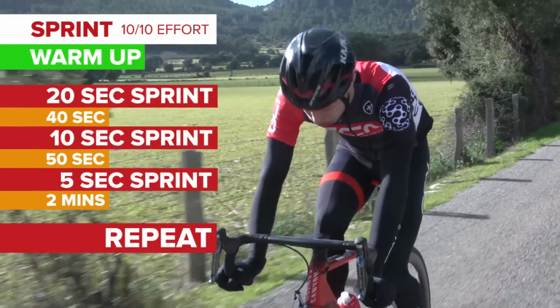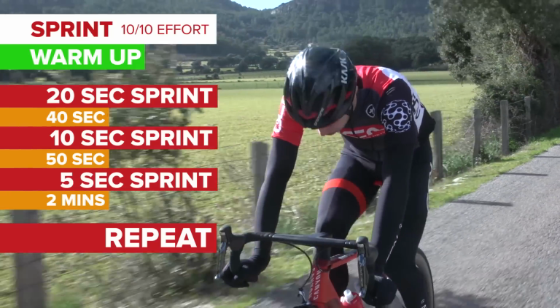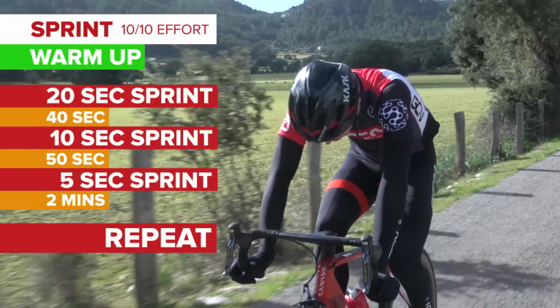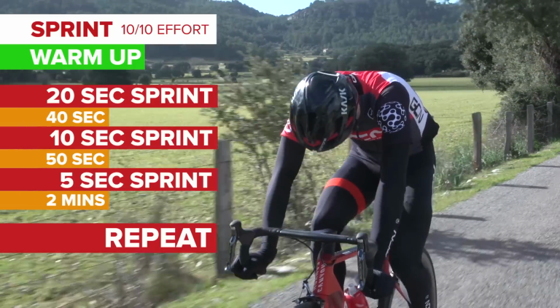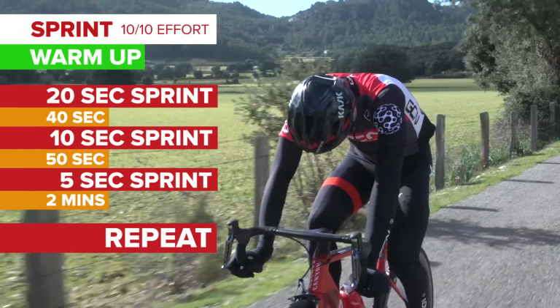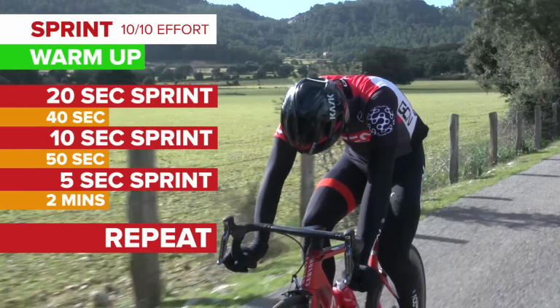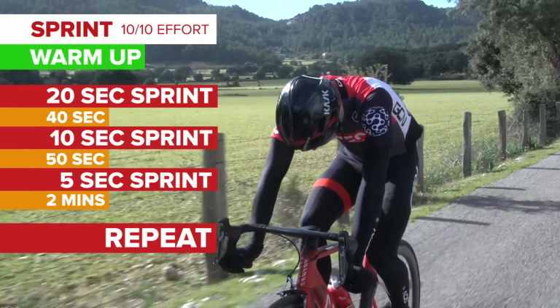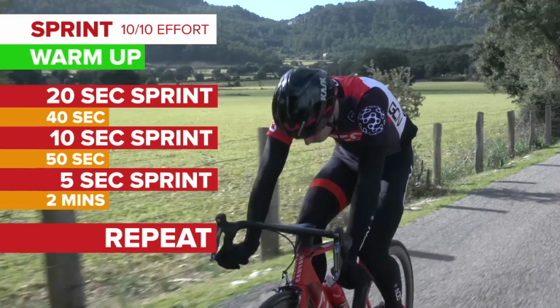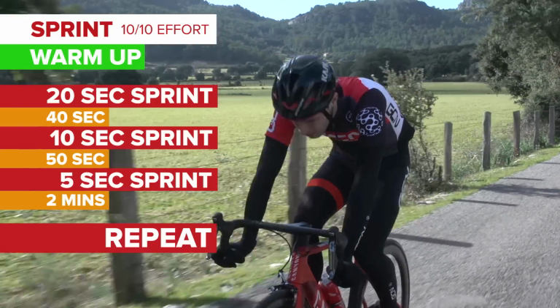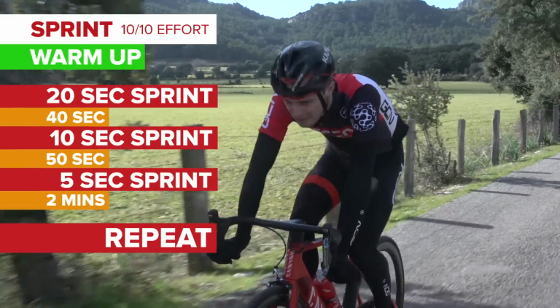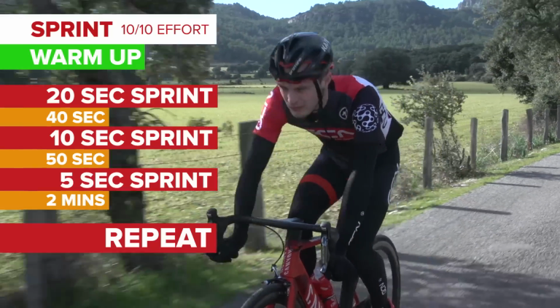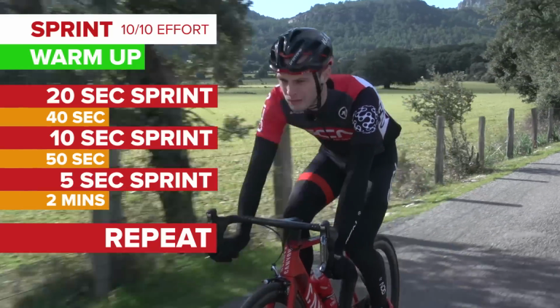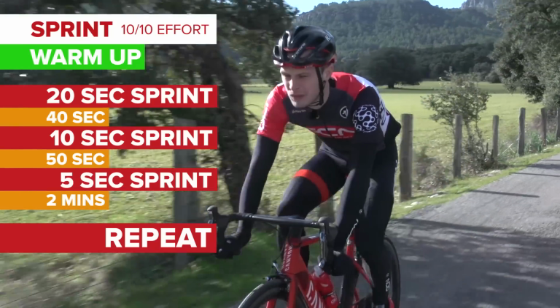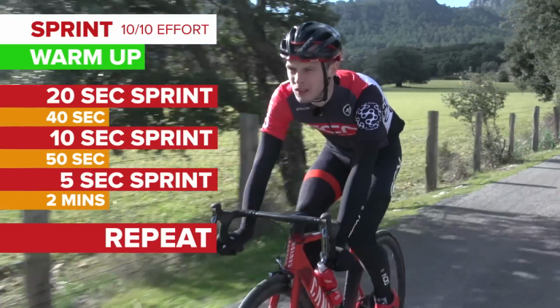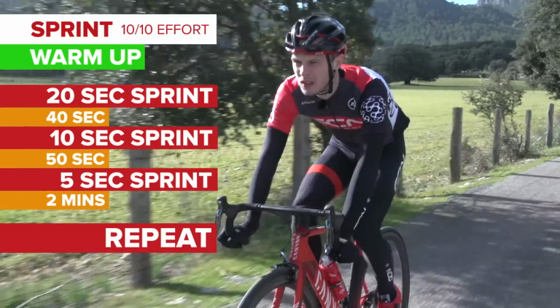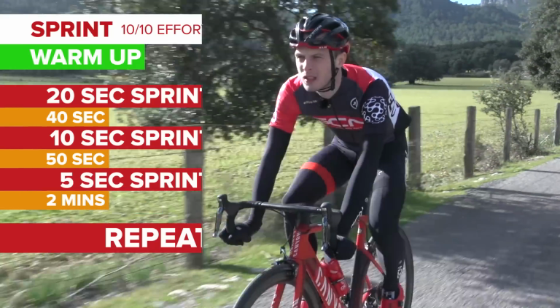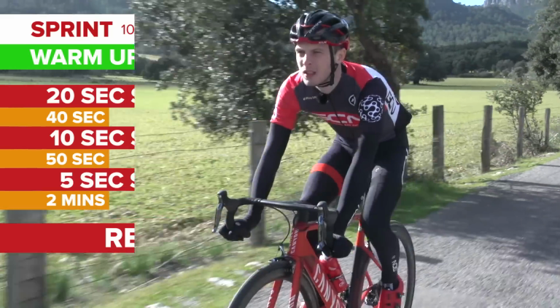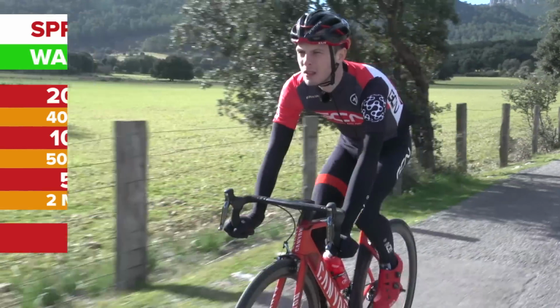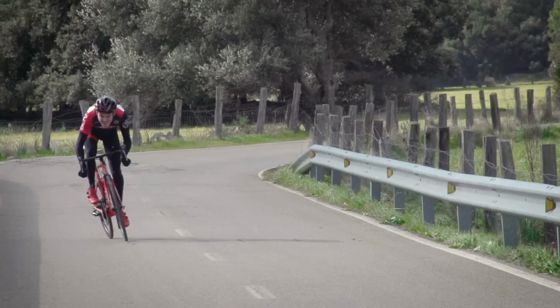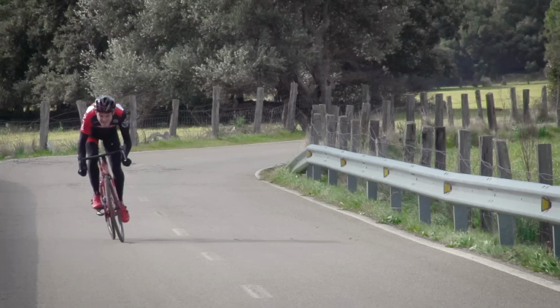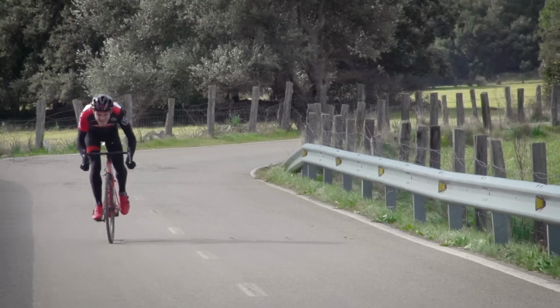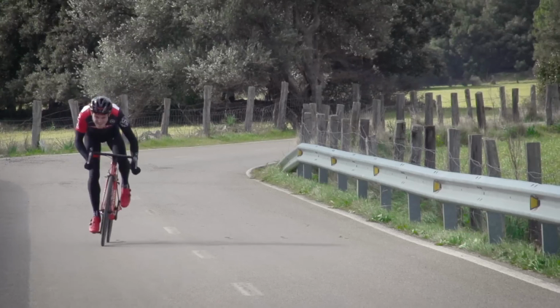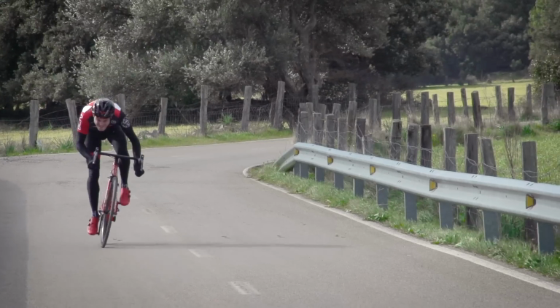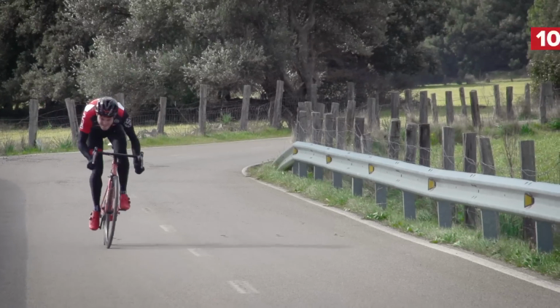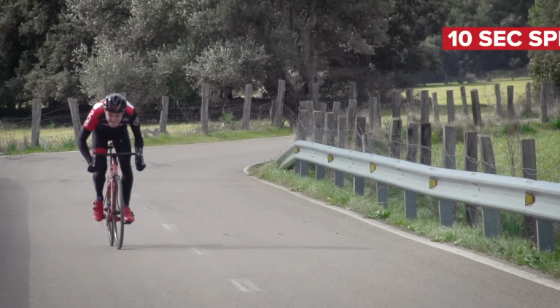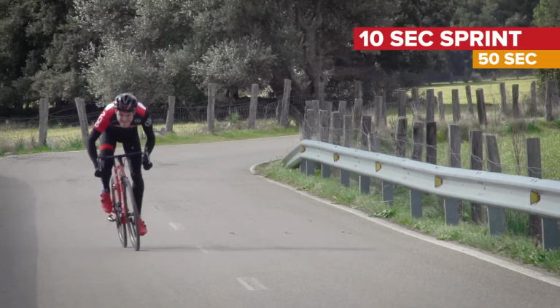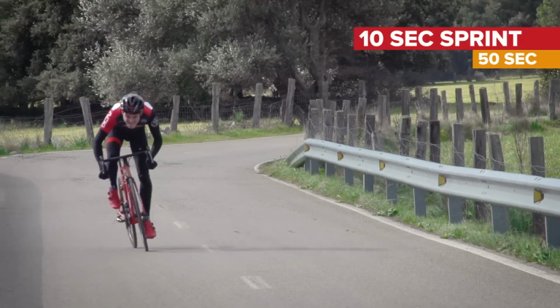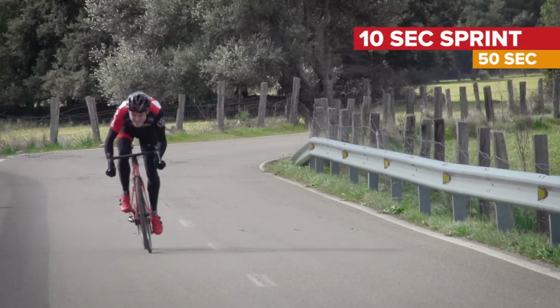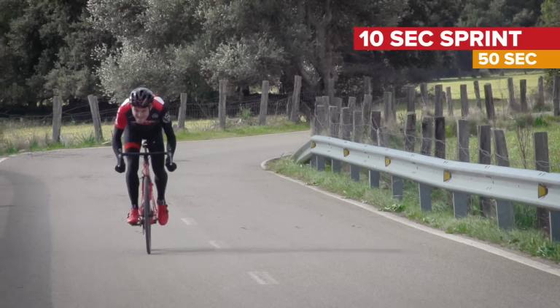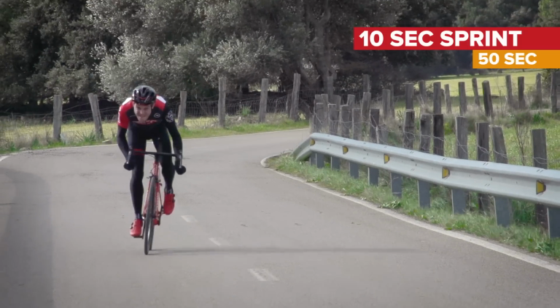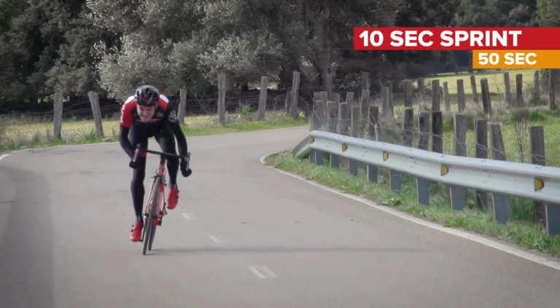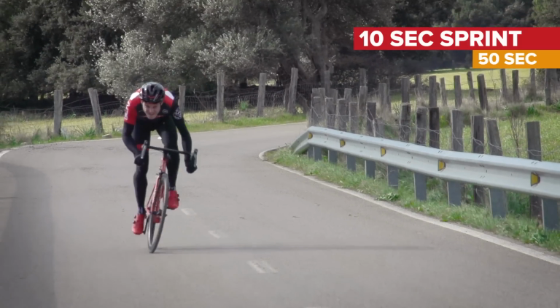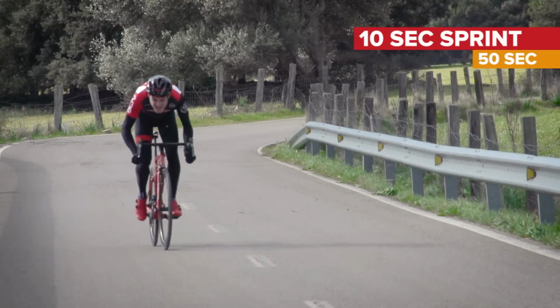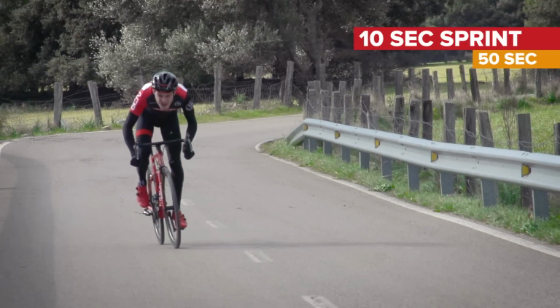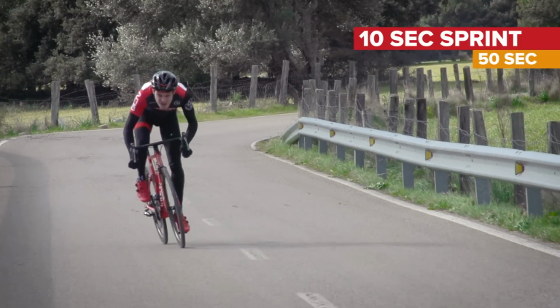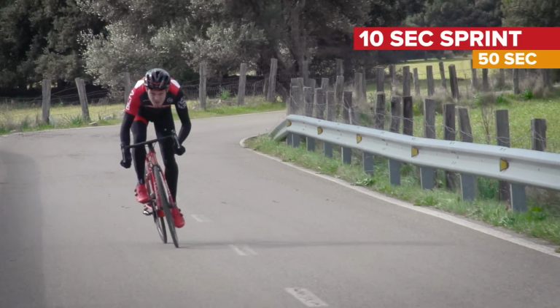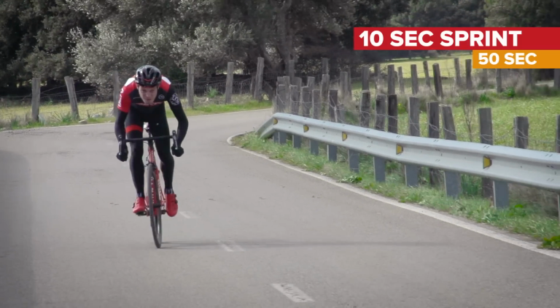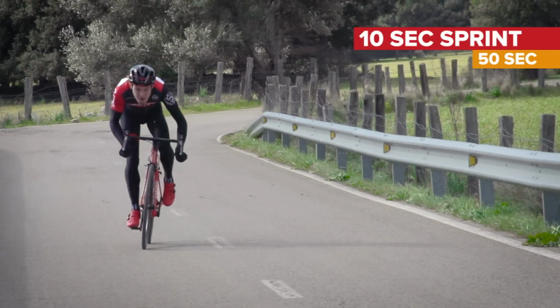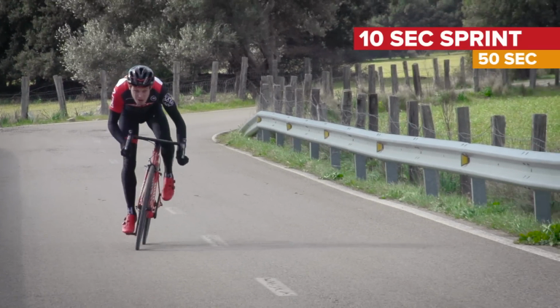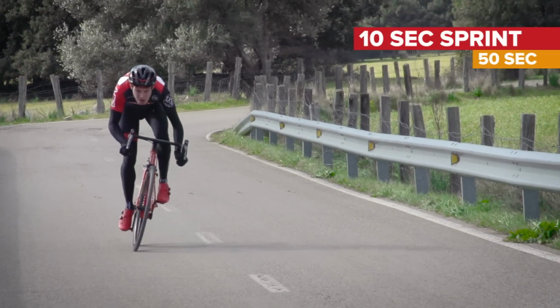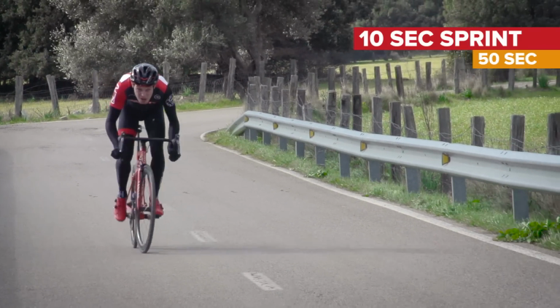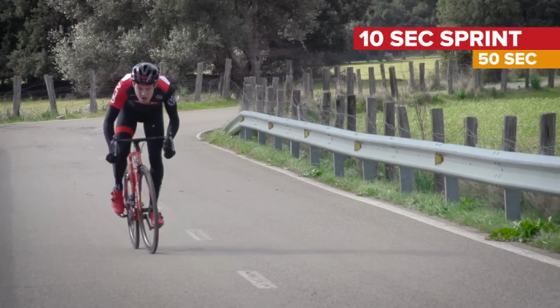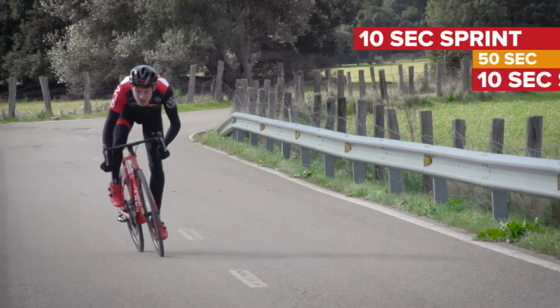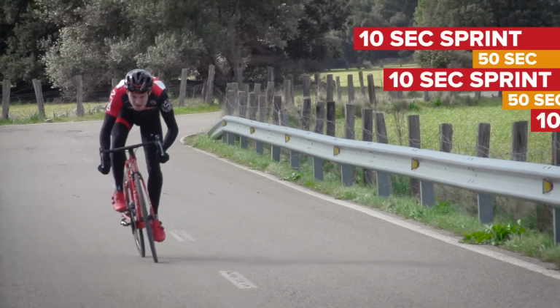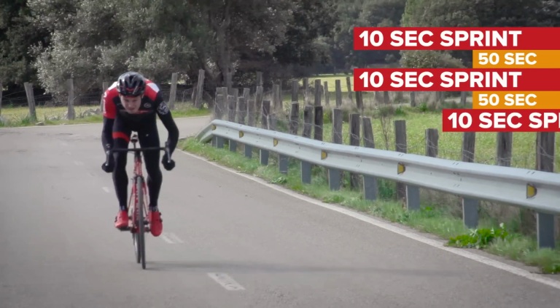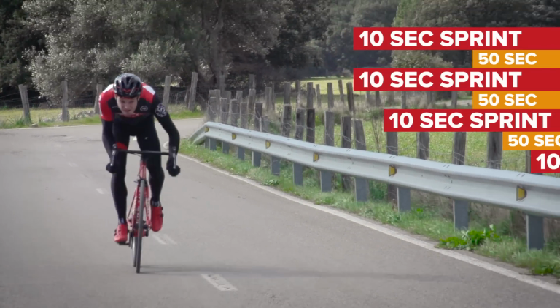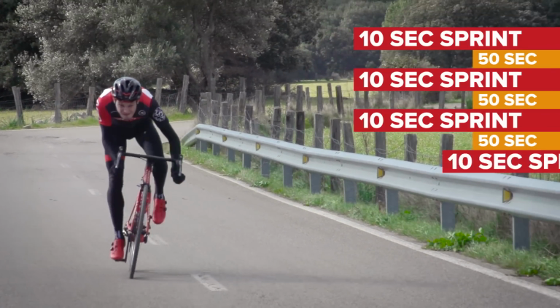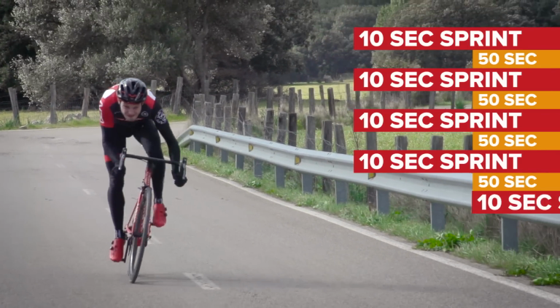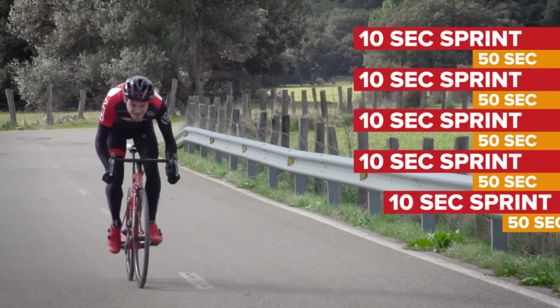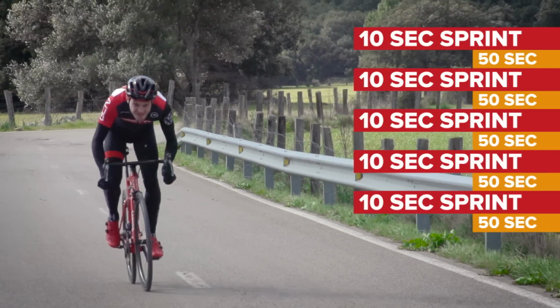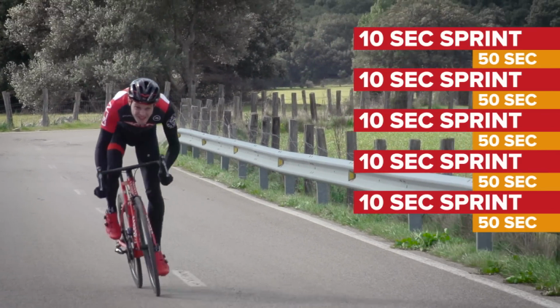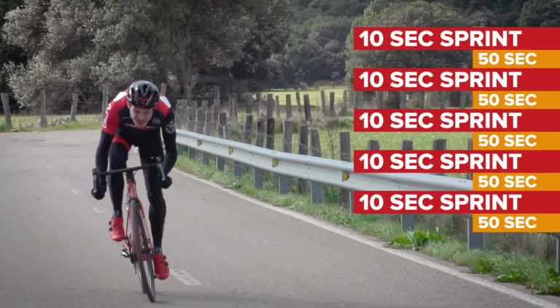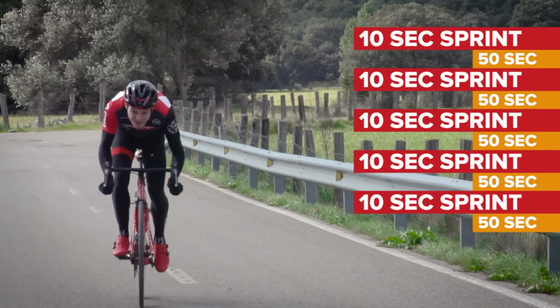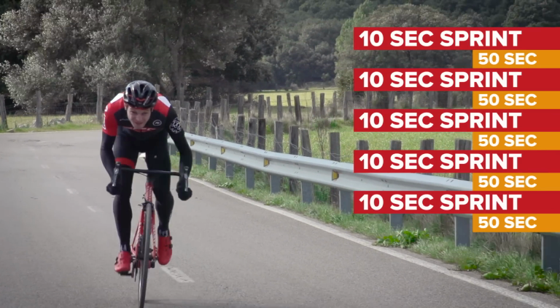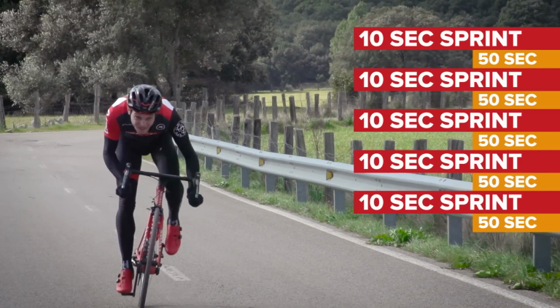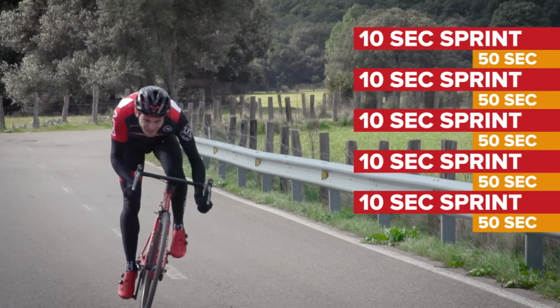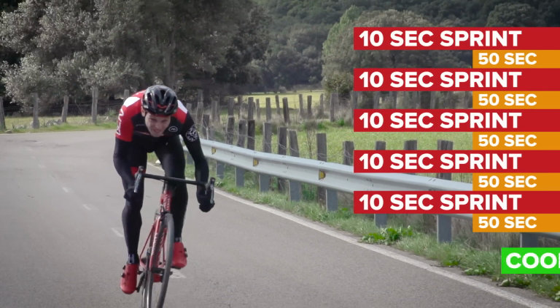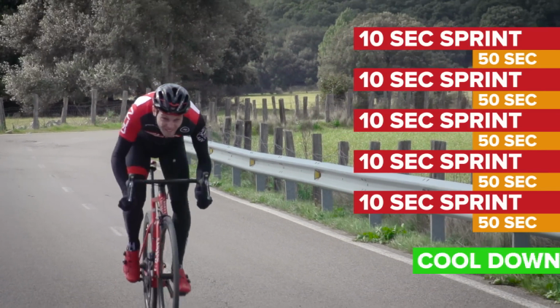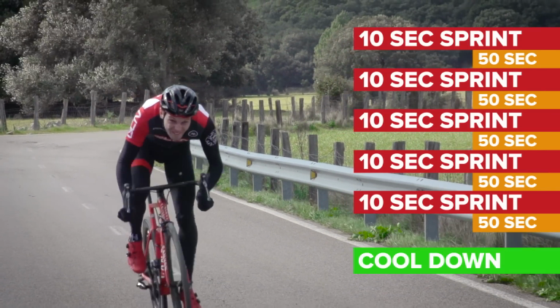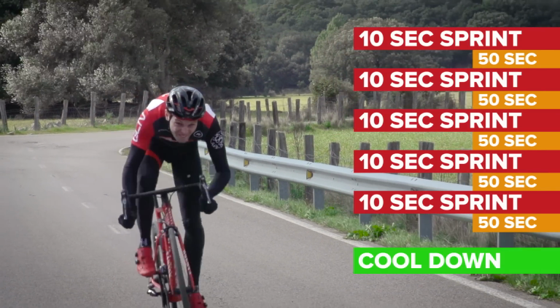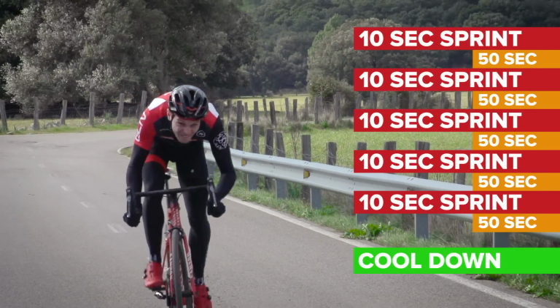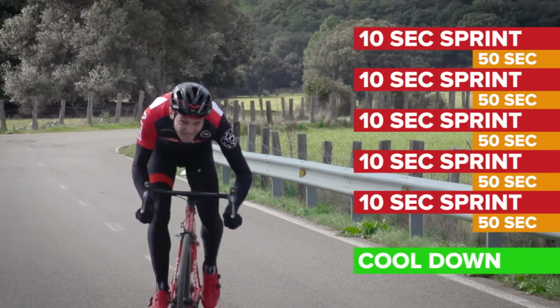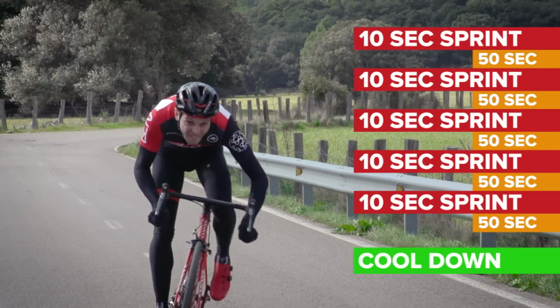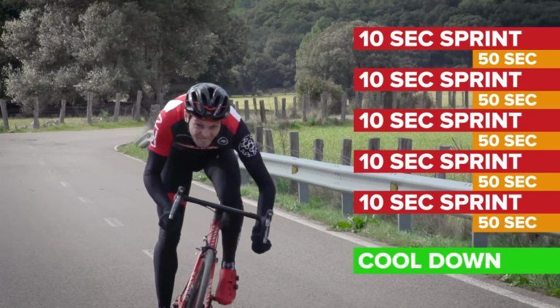Ride easy for another two minutes, then do a 10 second sprint every minute for five minutes. Finish with a two minute cool down.